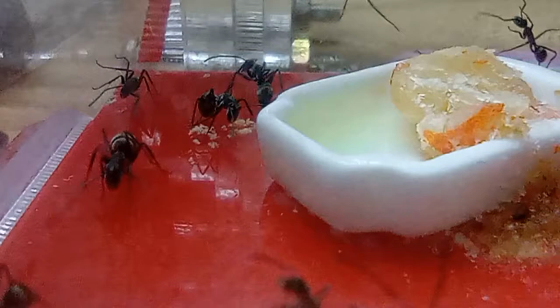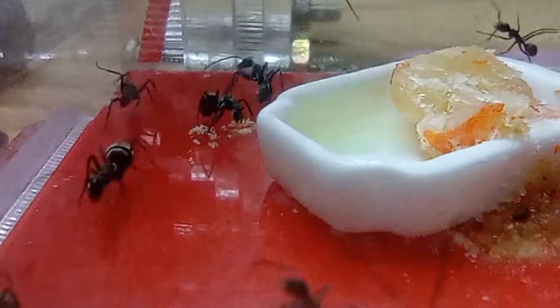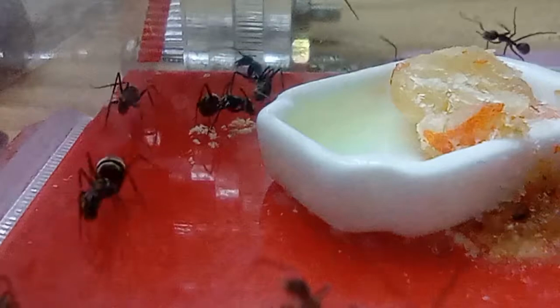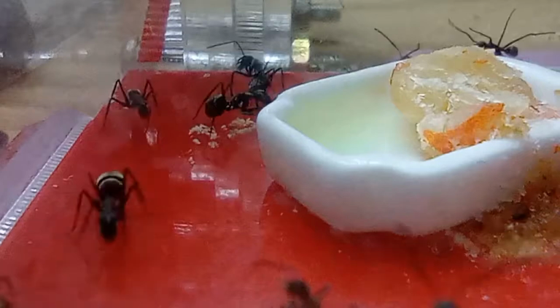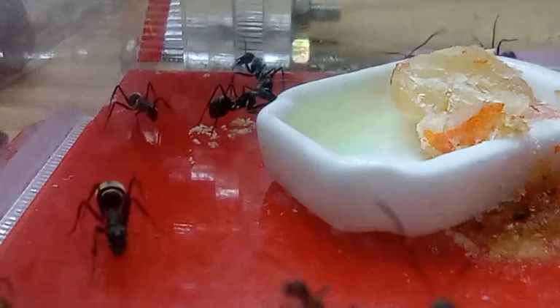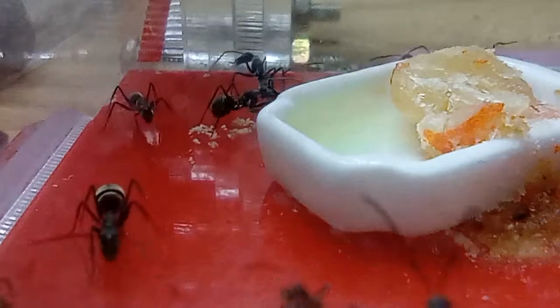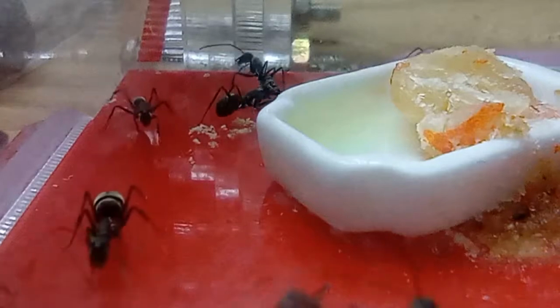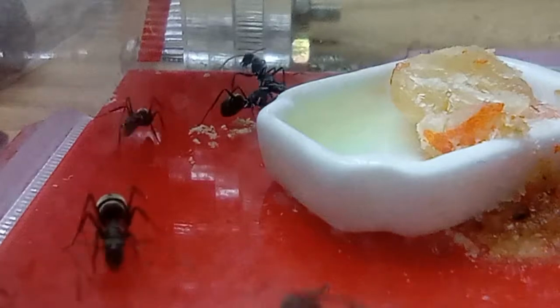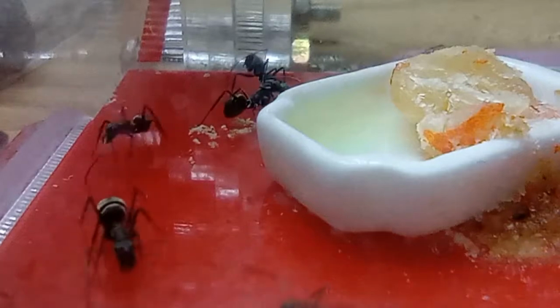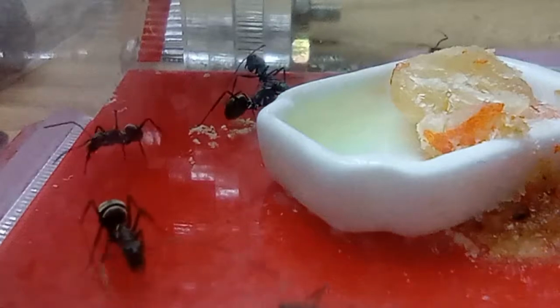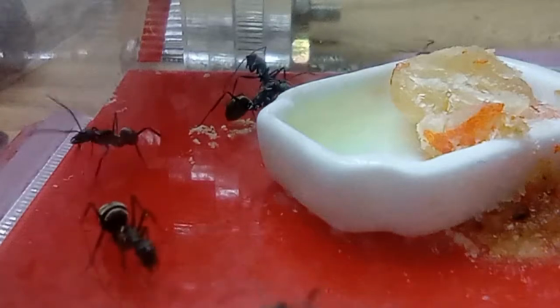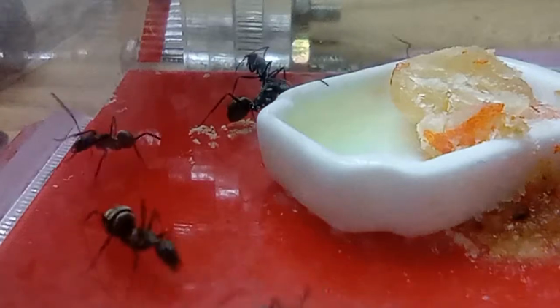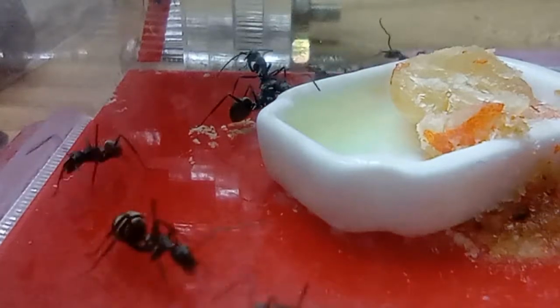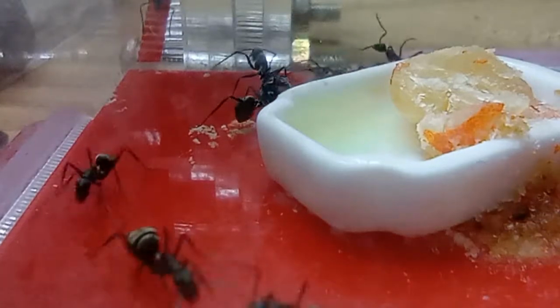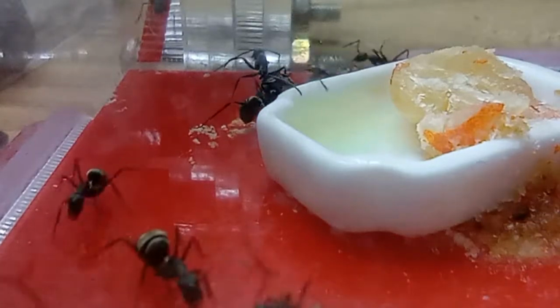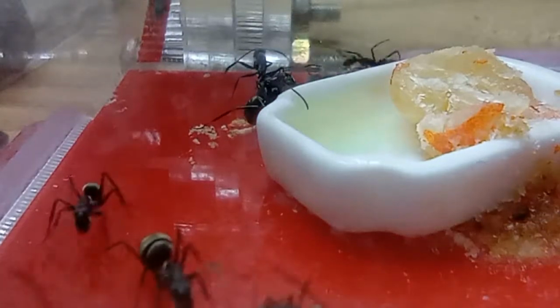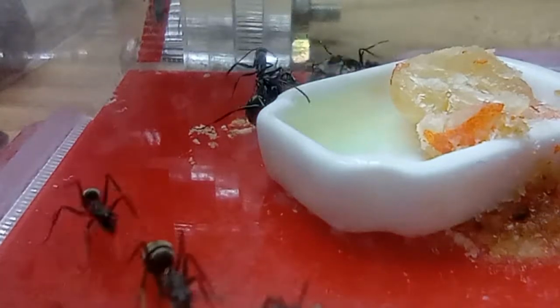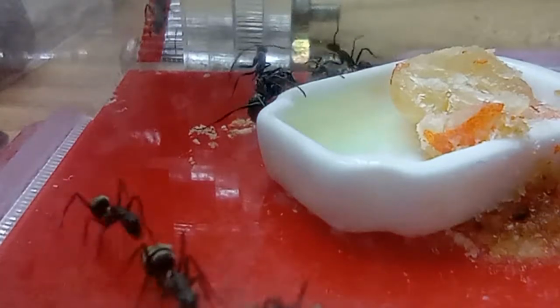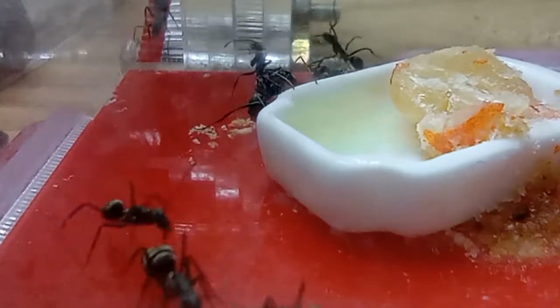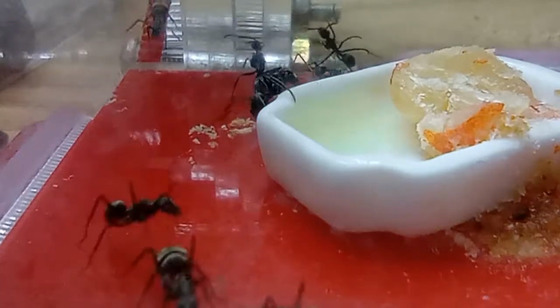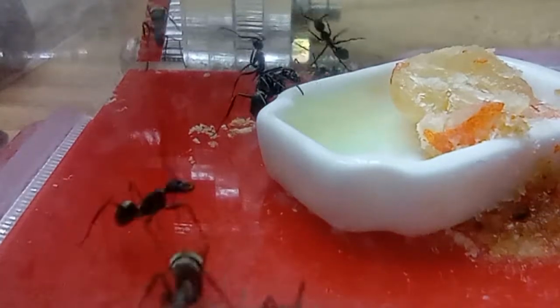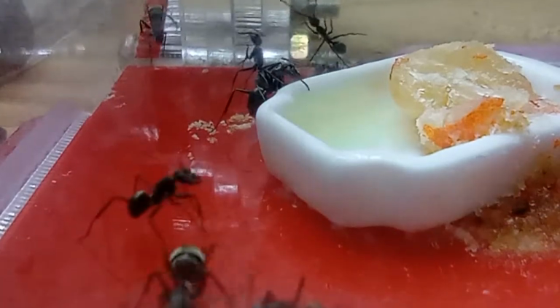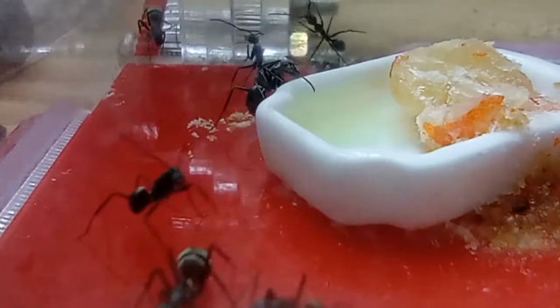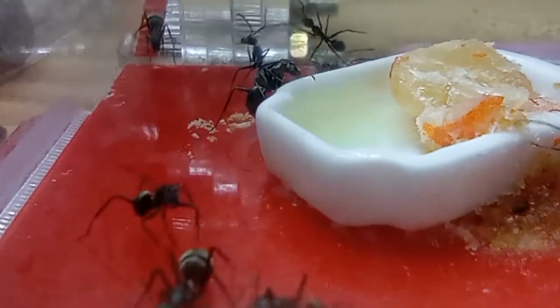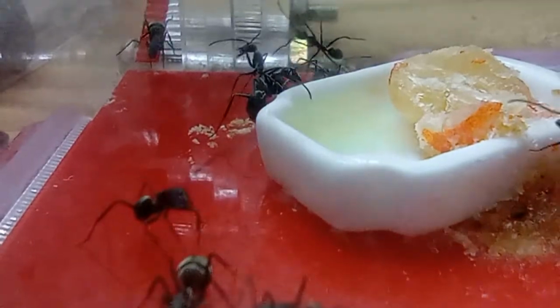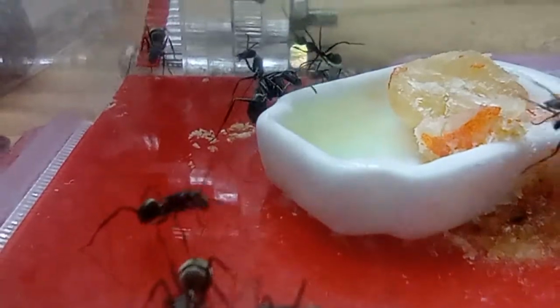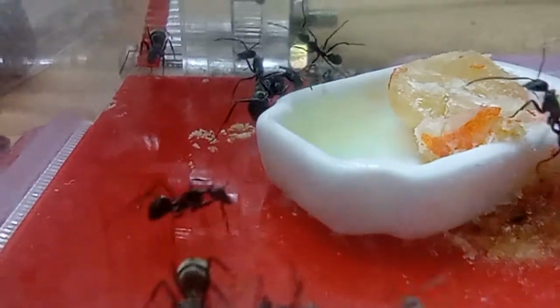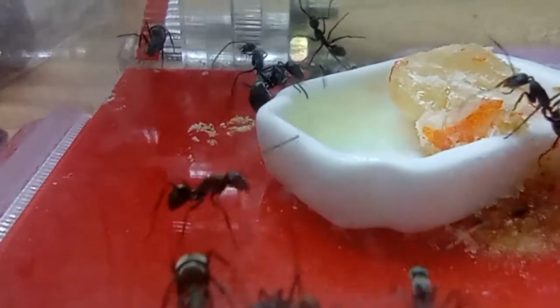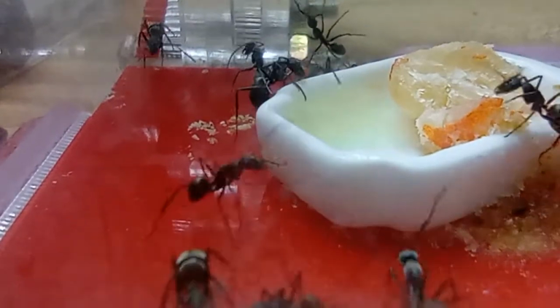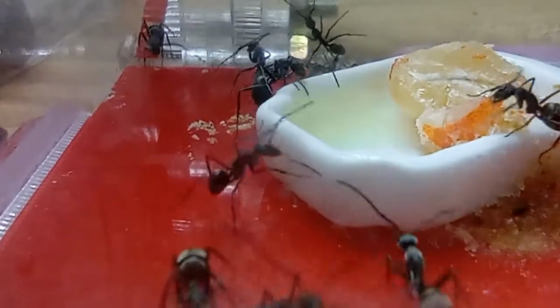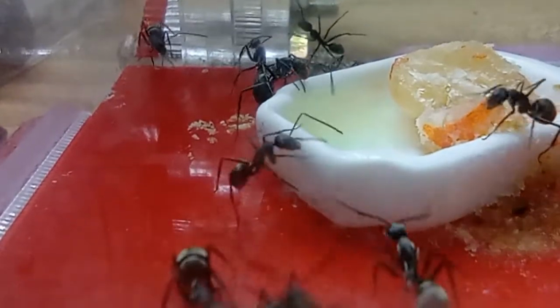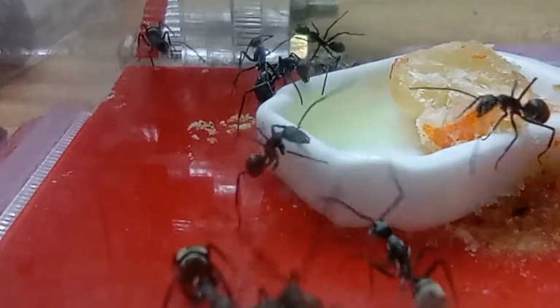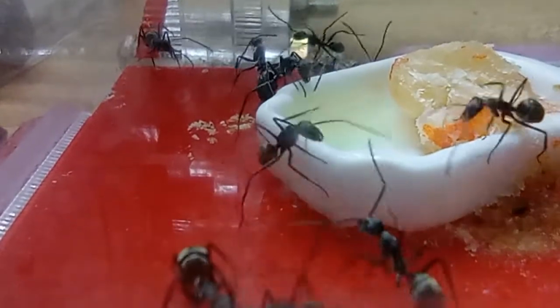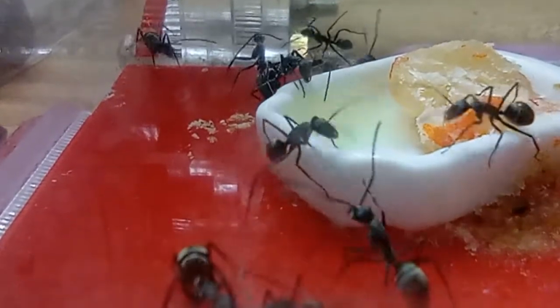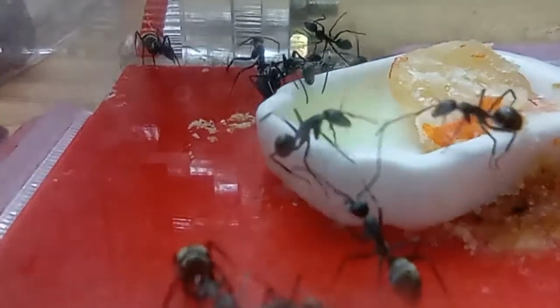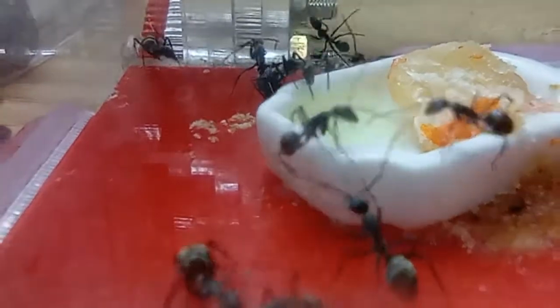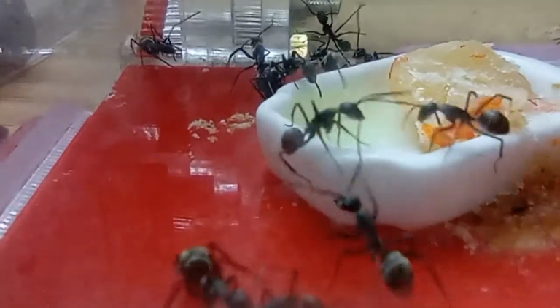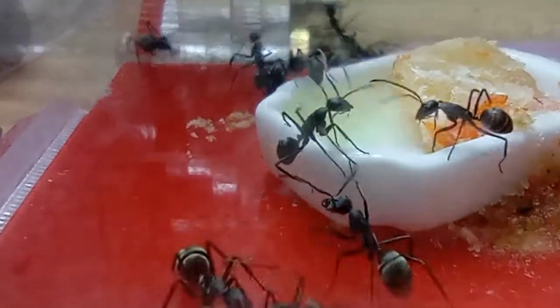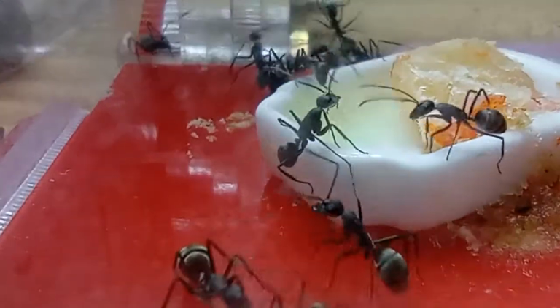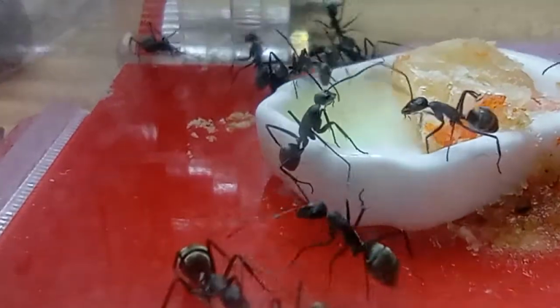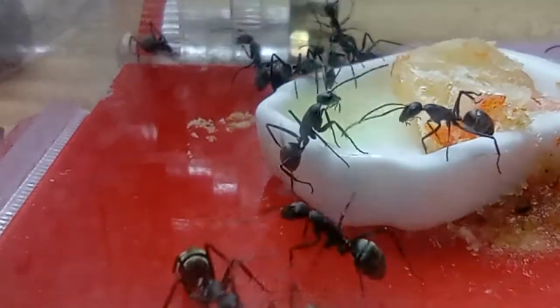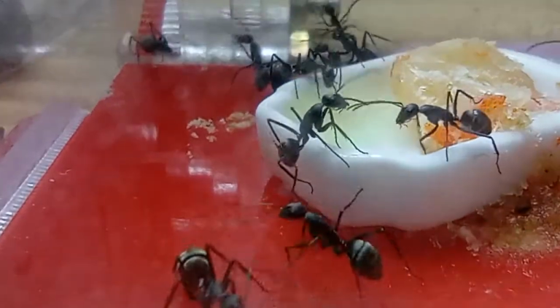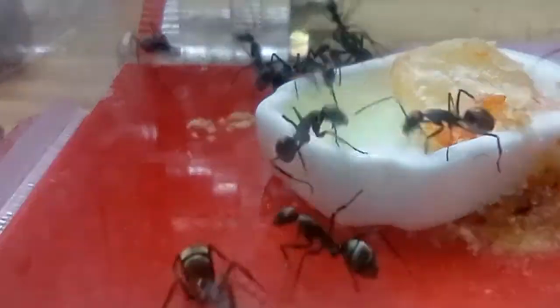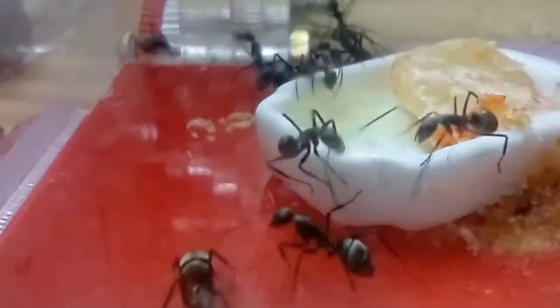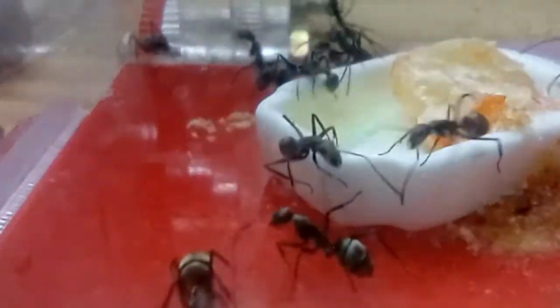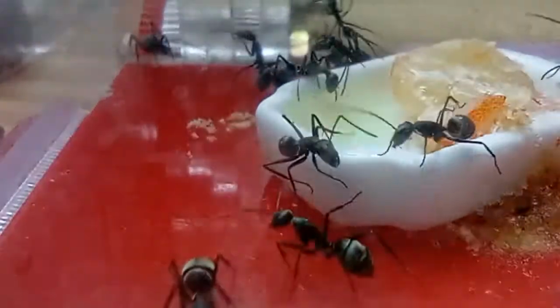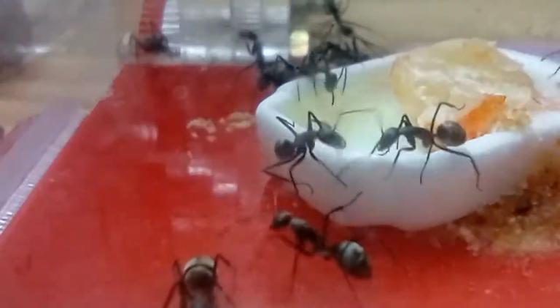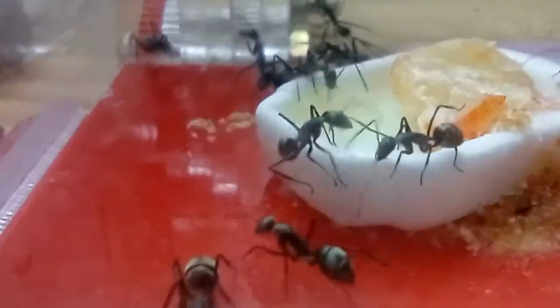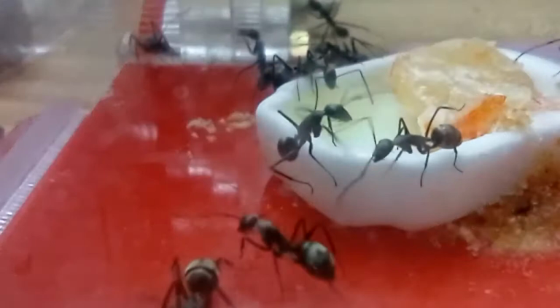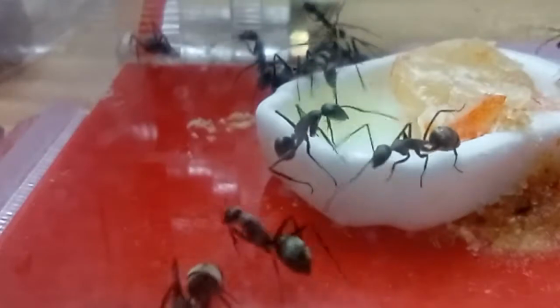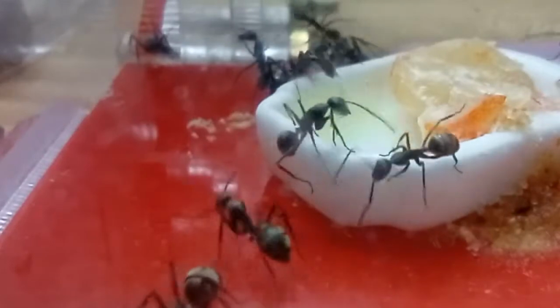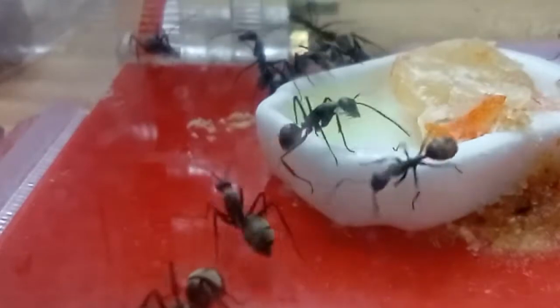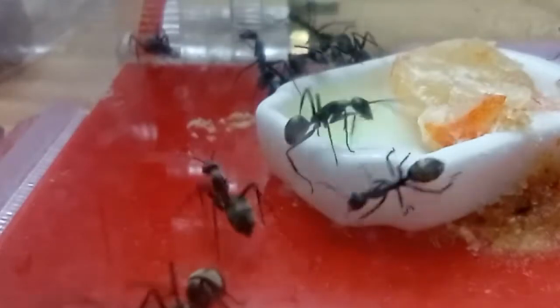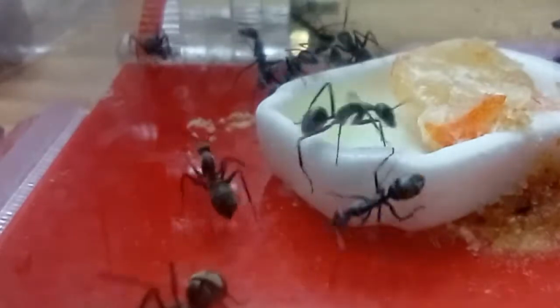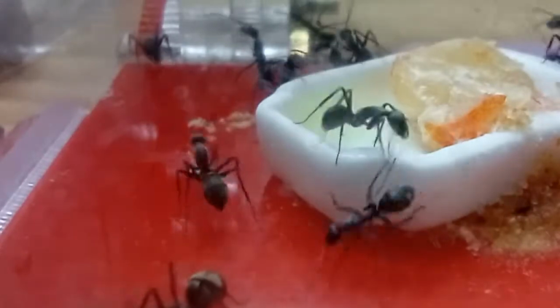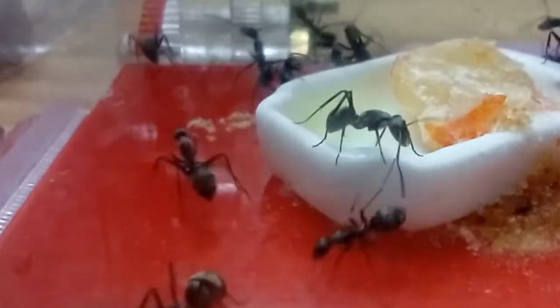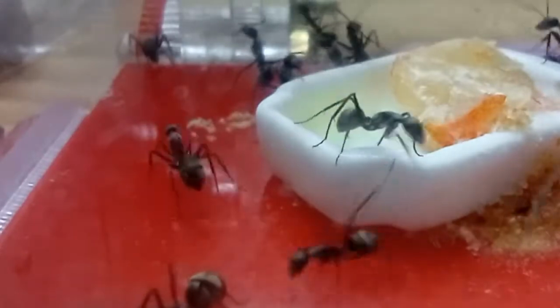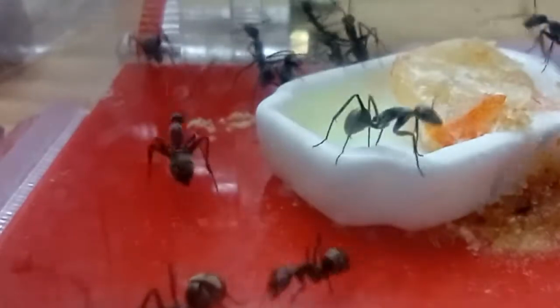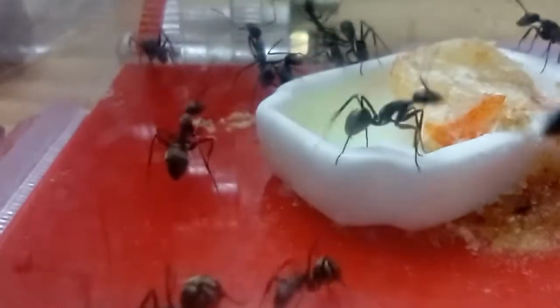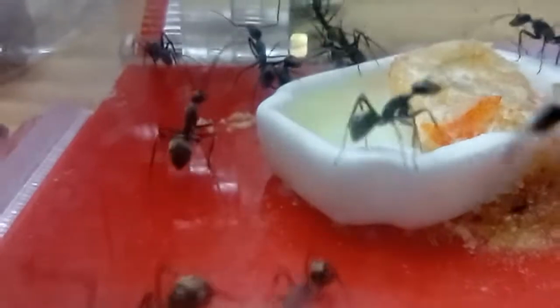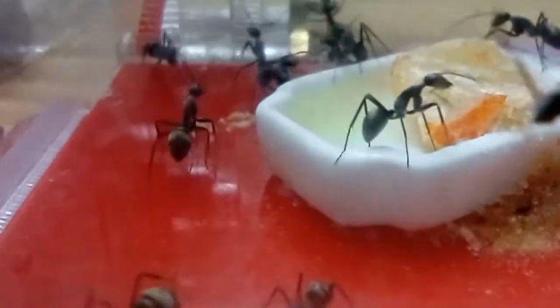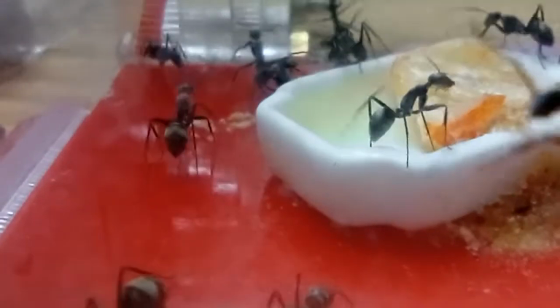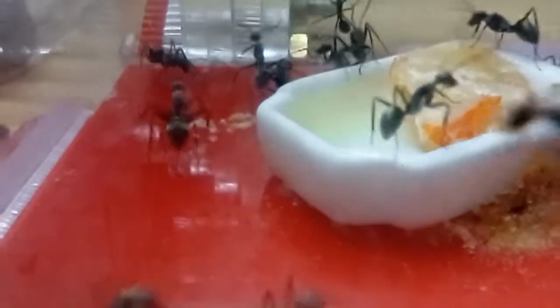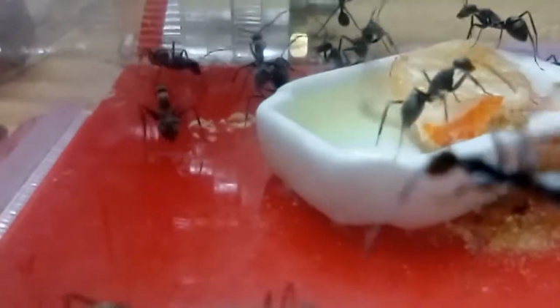Hey guys, Silimu here, and today we're doing an ant species video about the Camponotus atrox ventress.